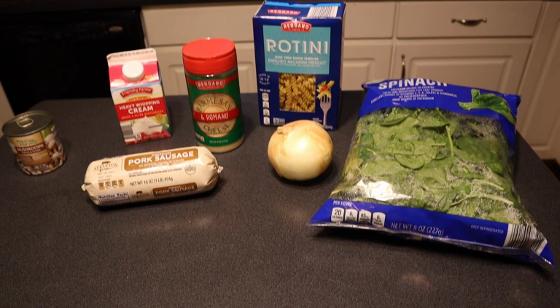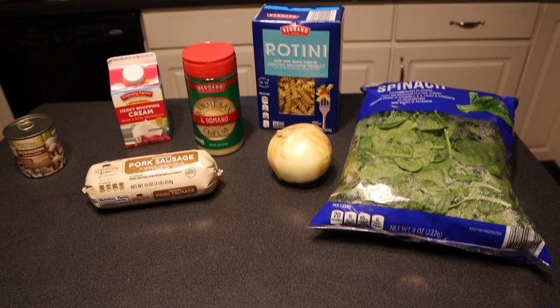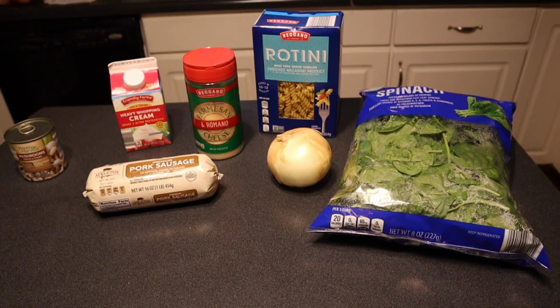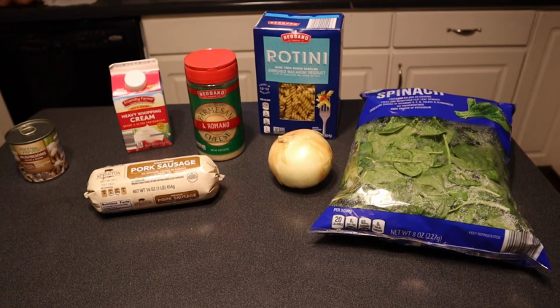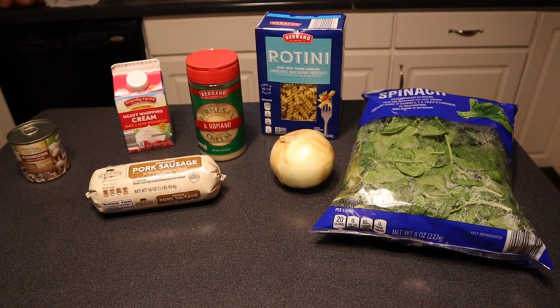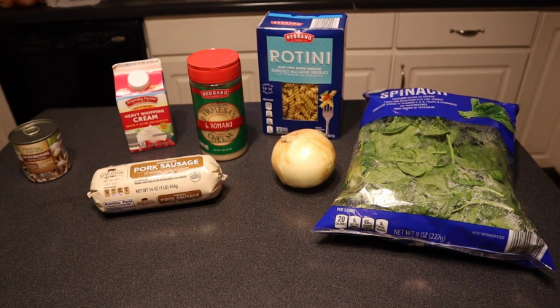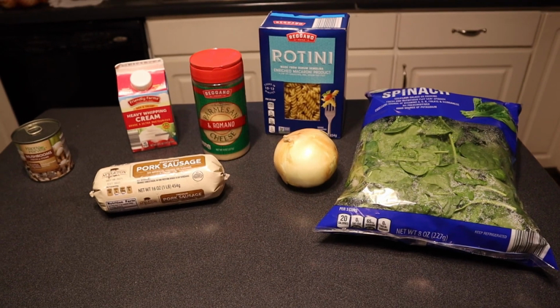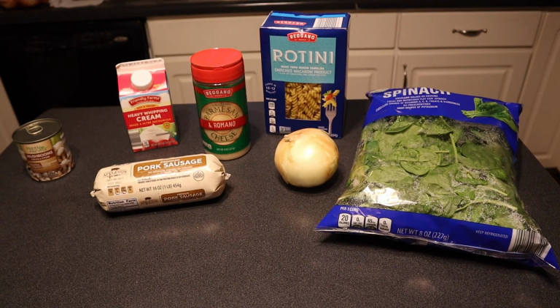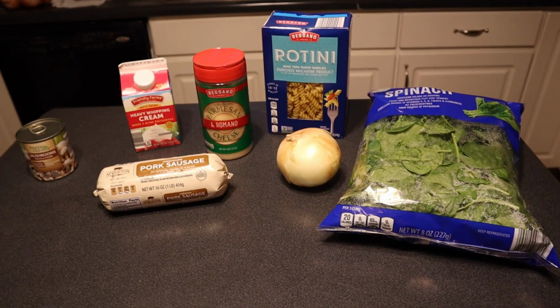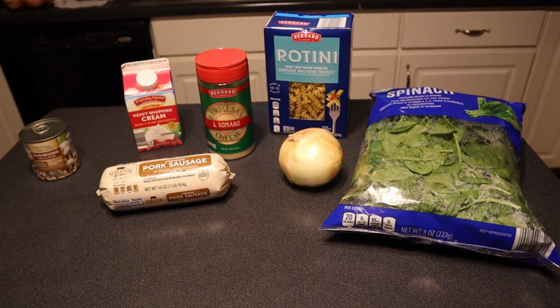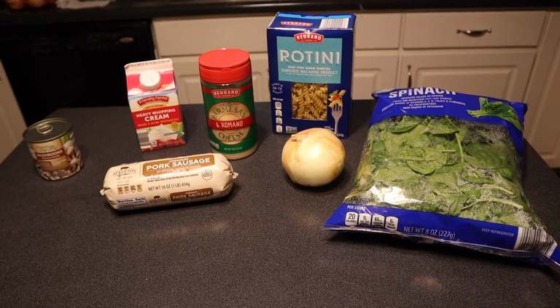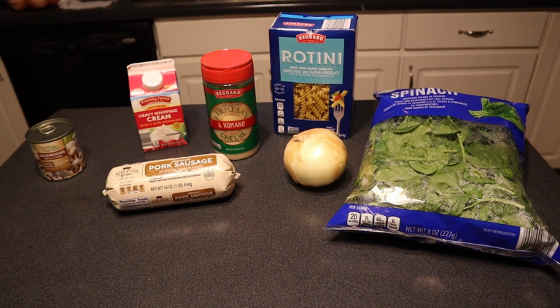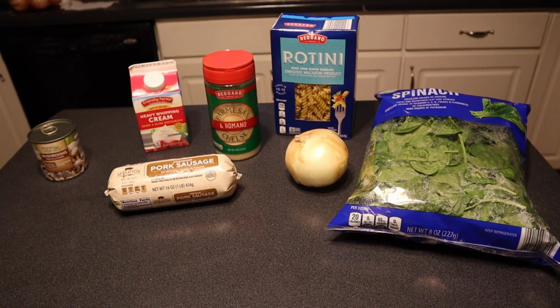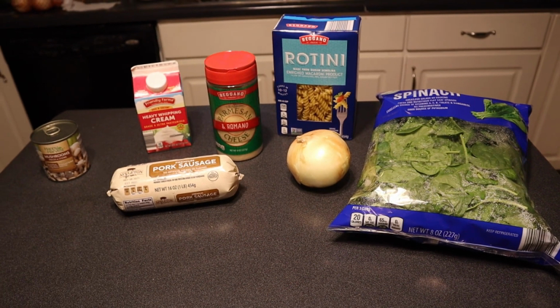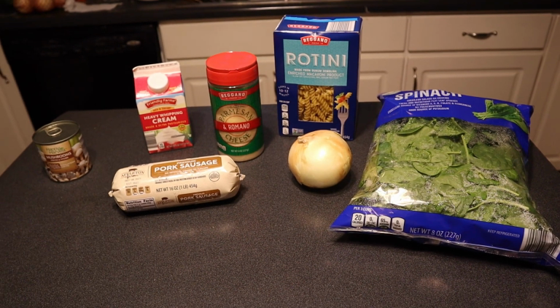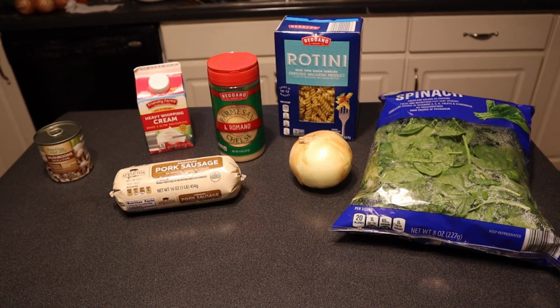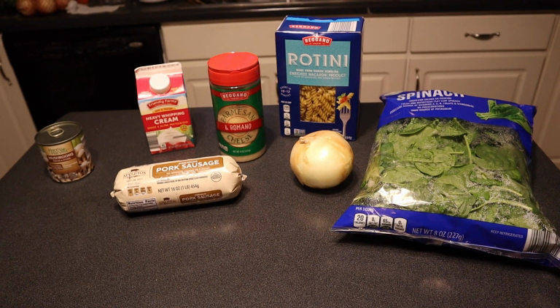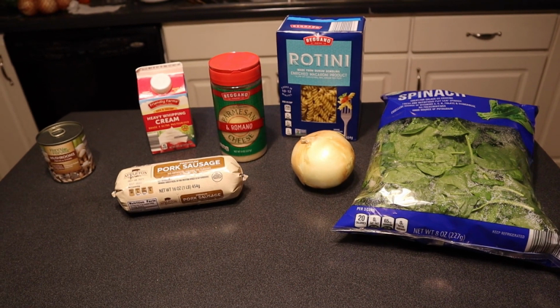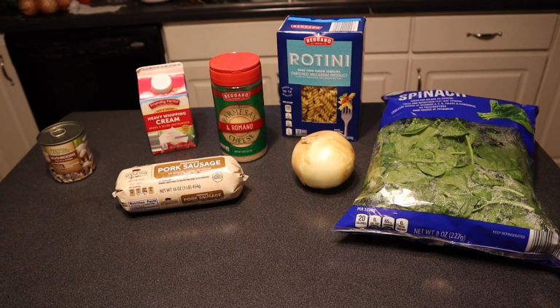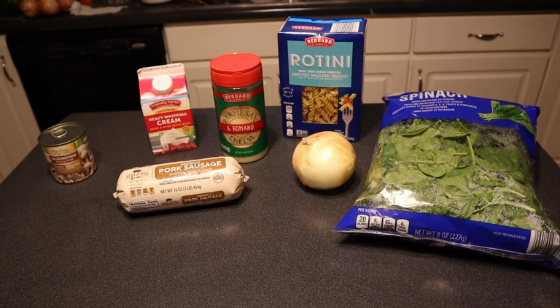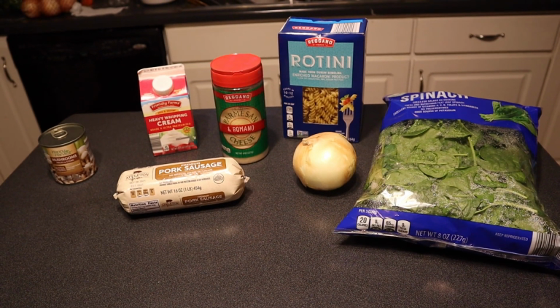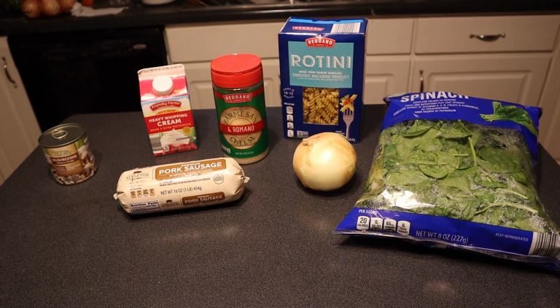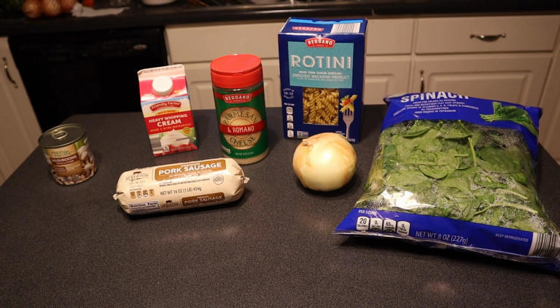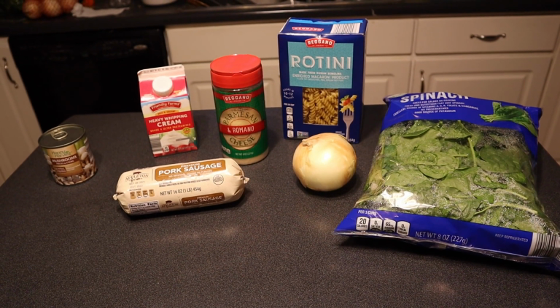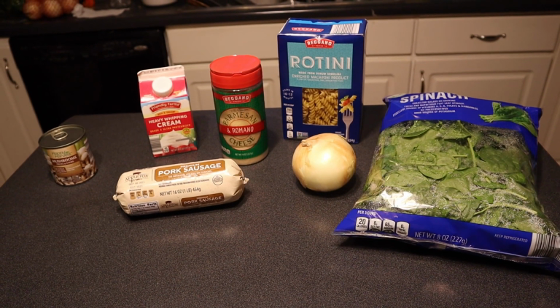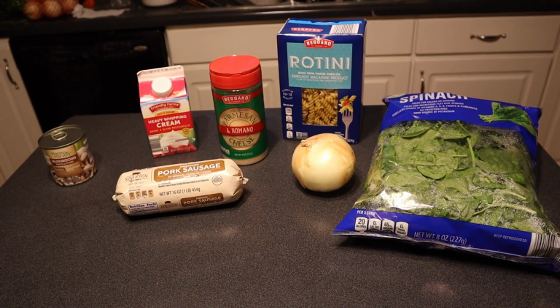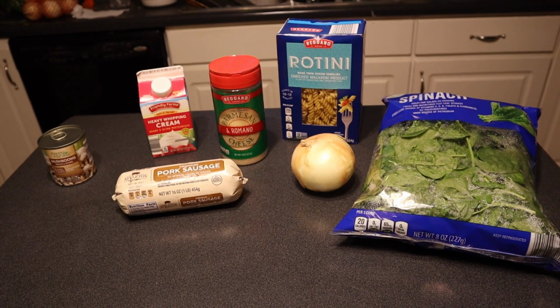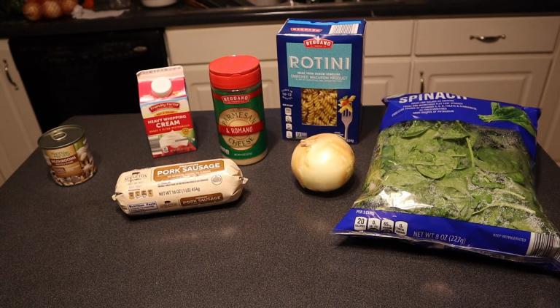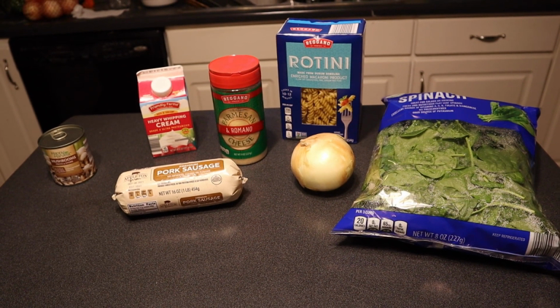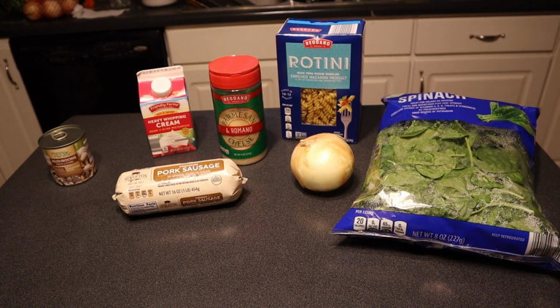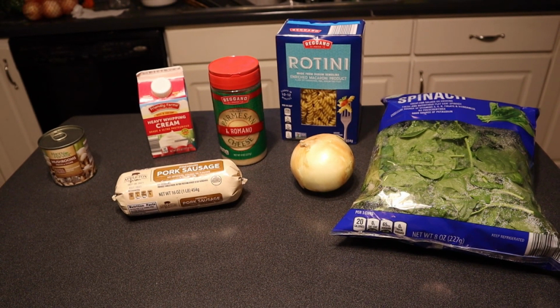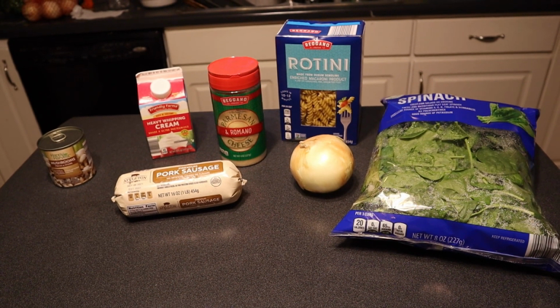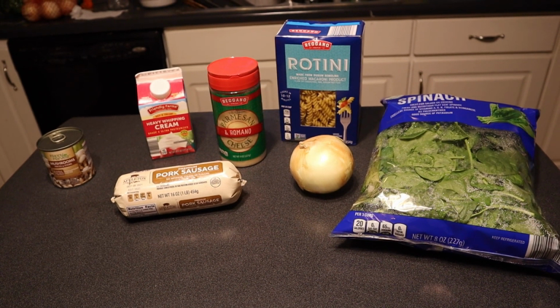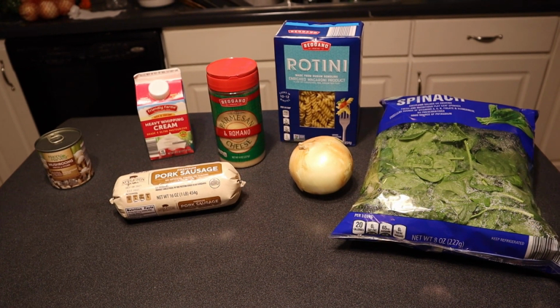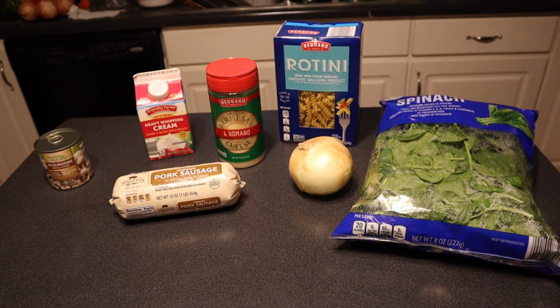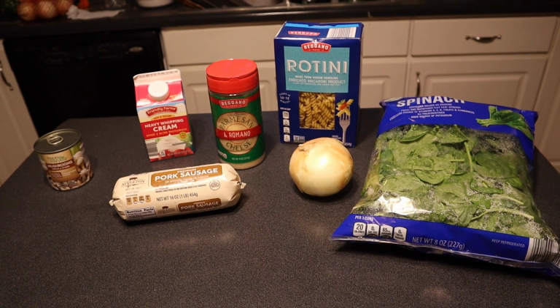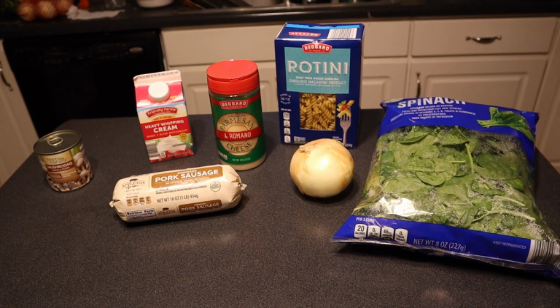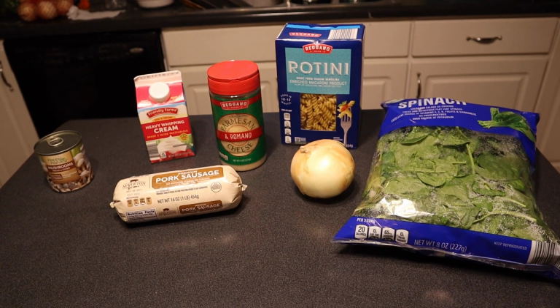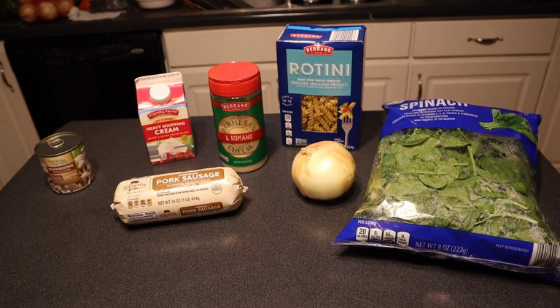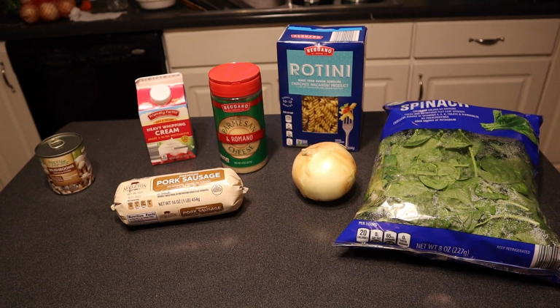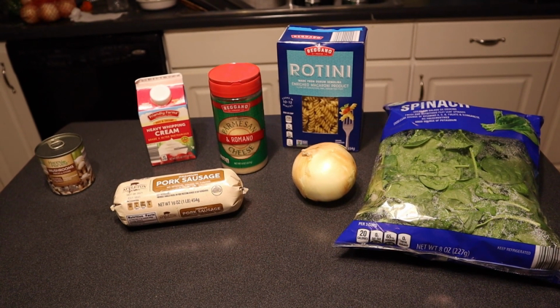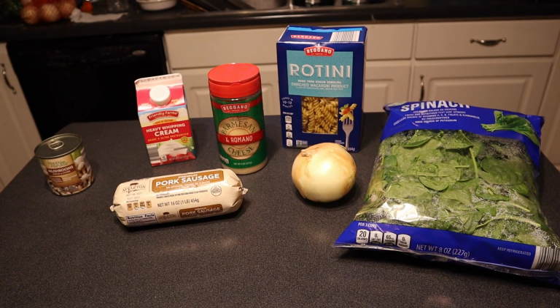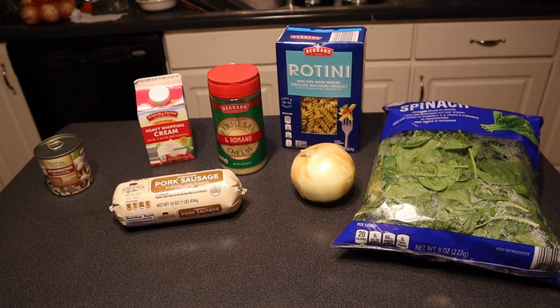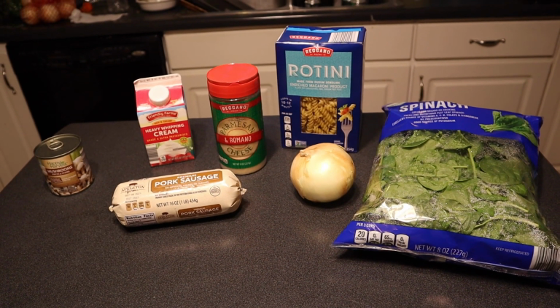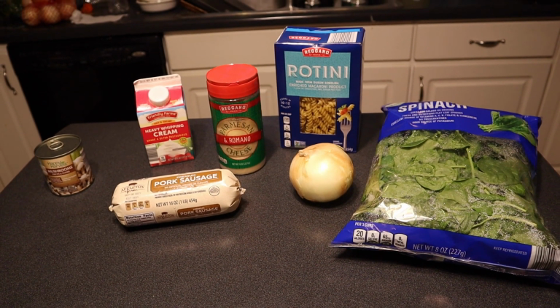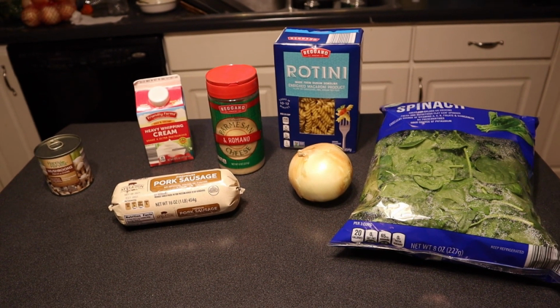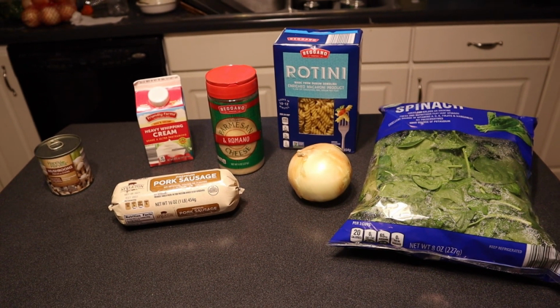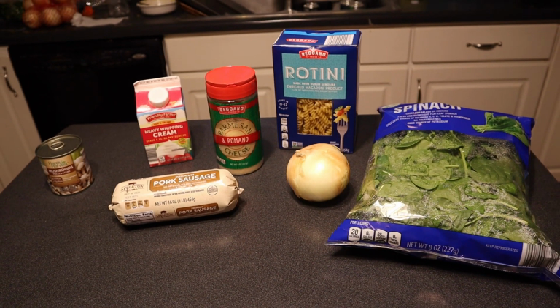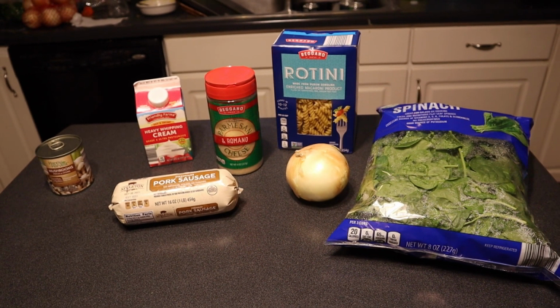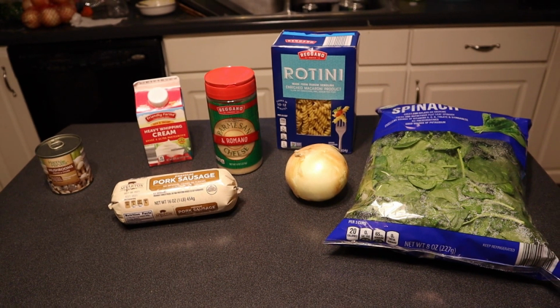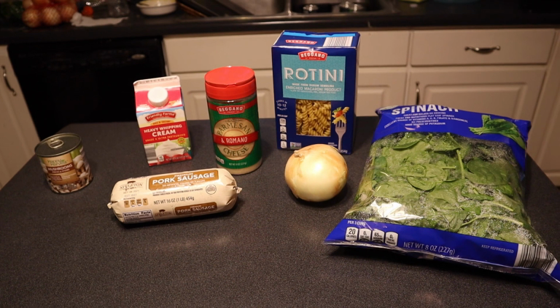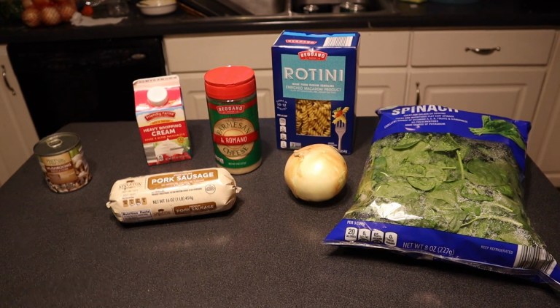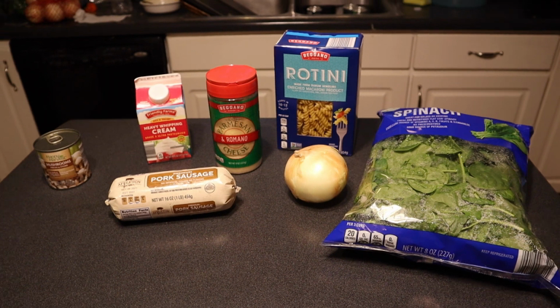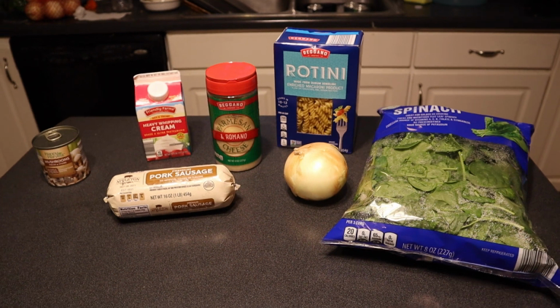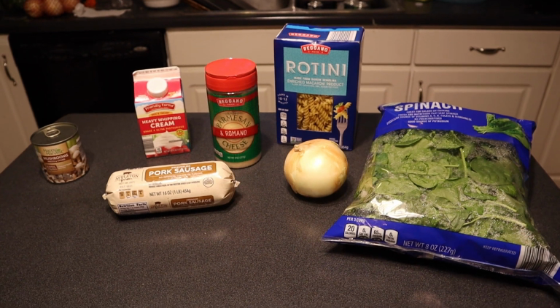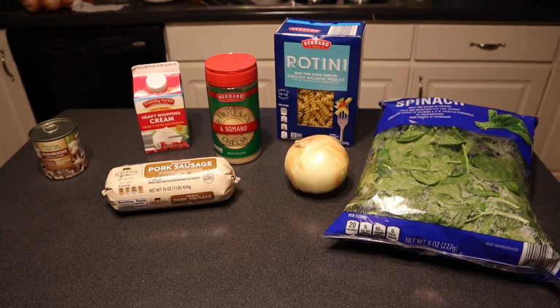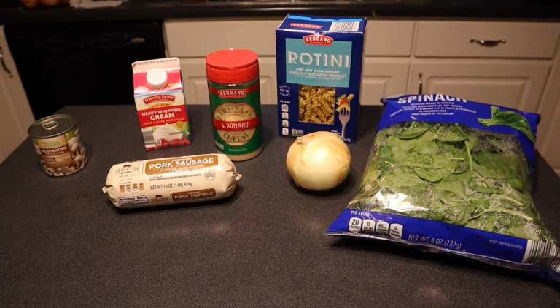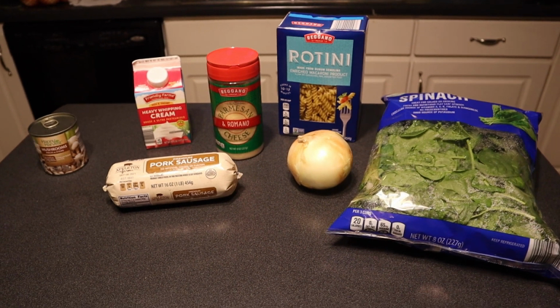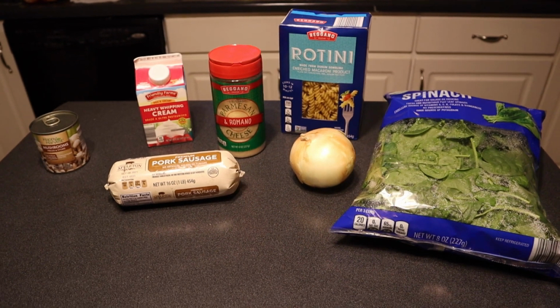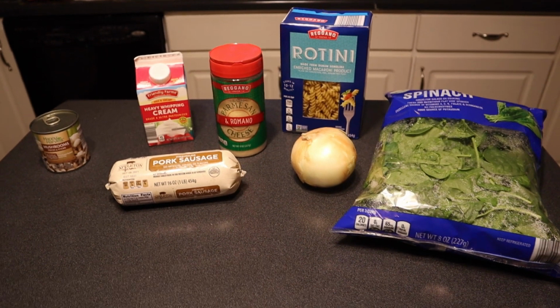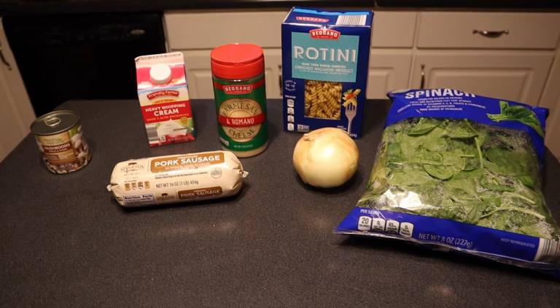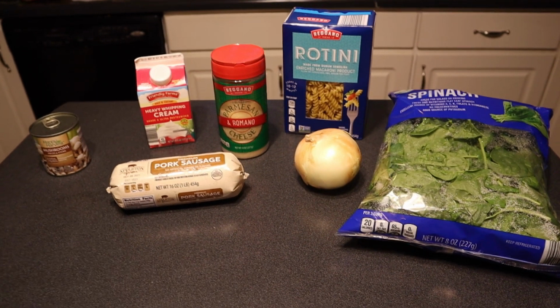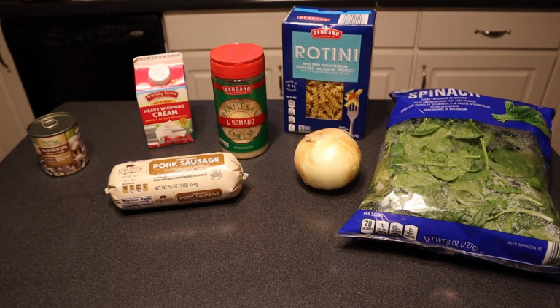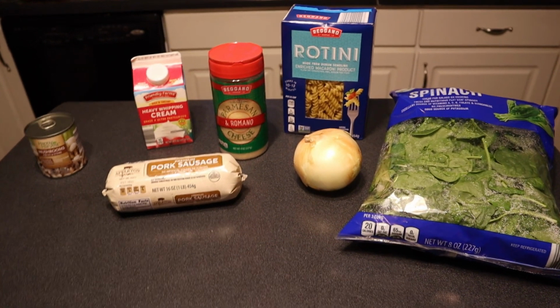Hey guys, welcome back to Love and Junk. I'm Laura. I'm John. And today we're going to make dinner together.